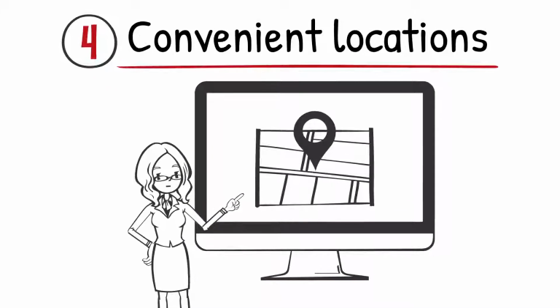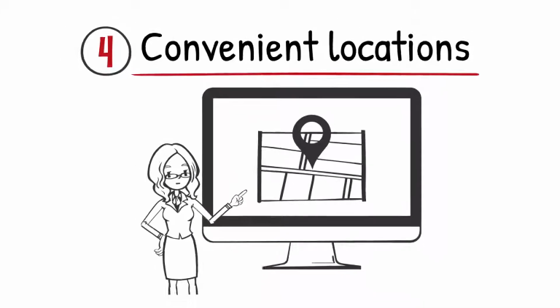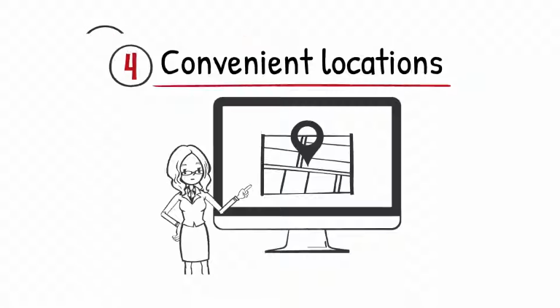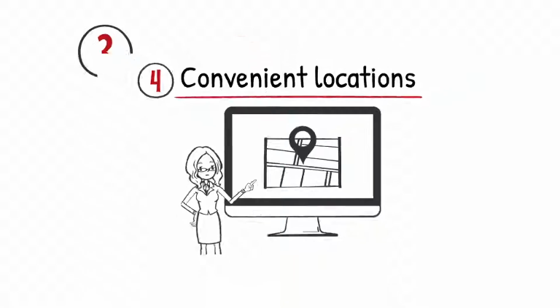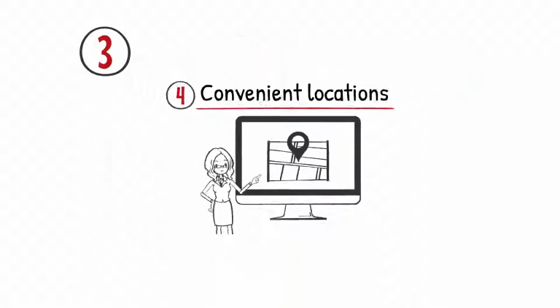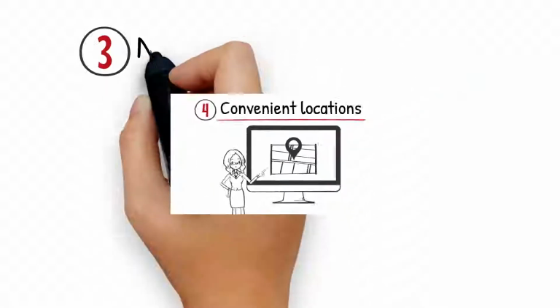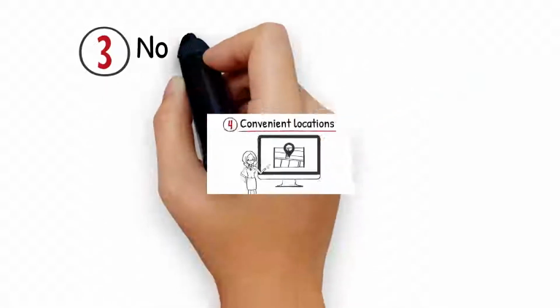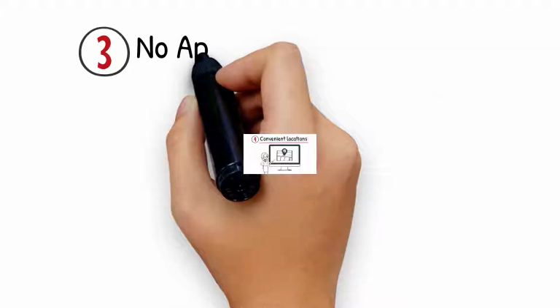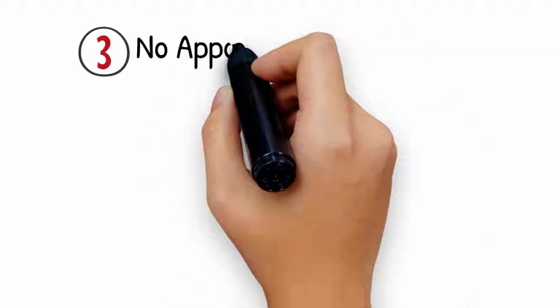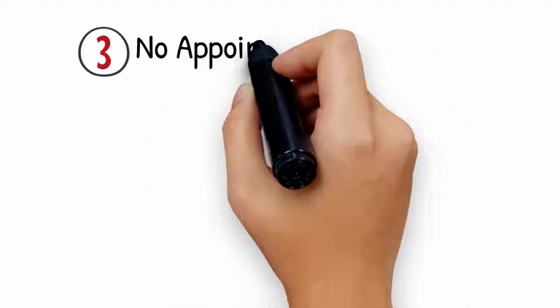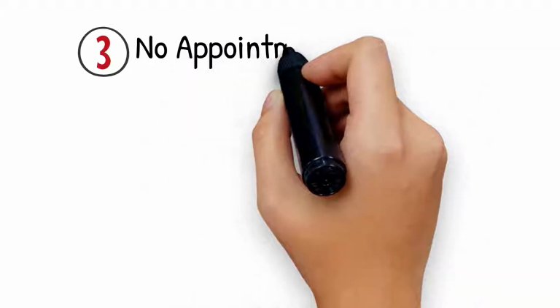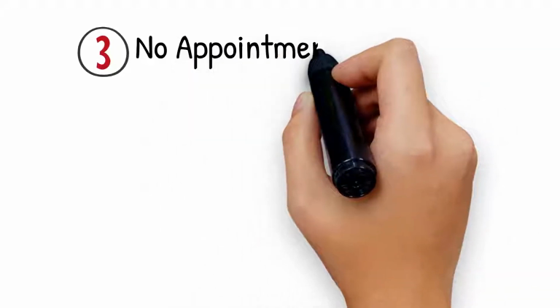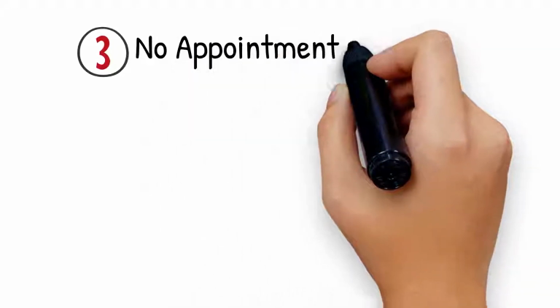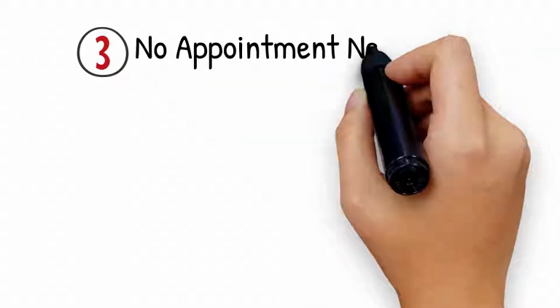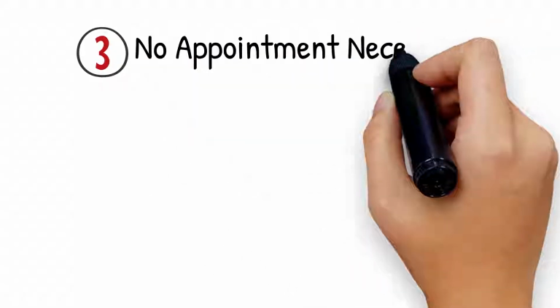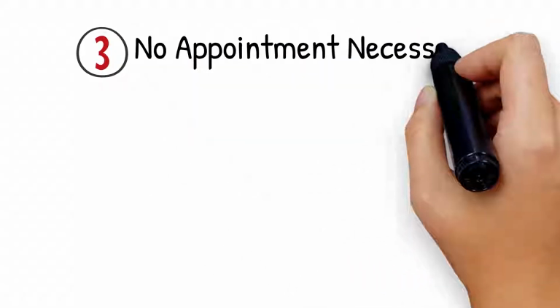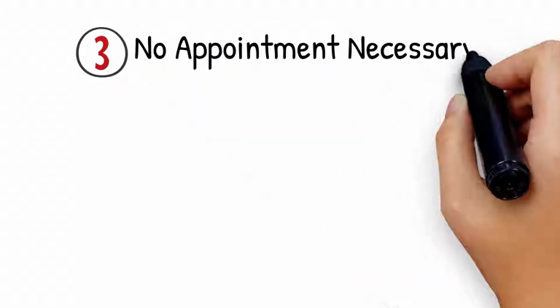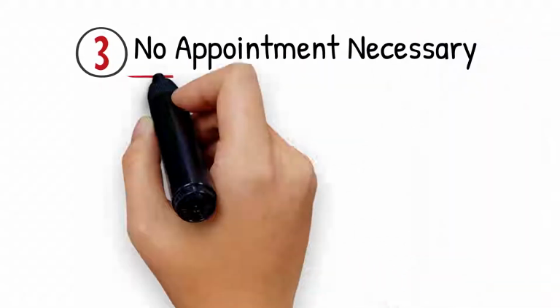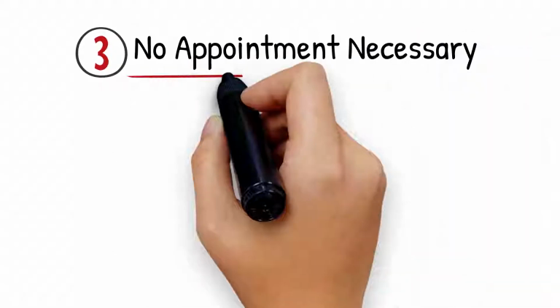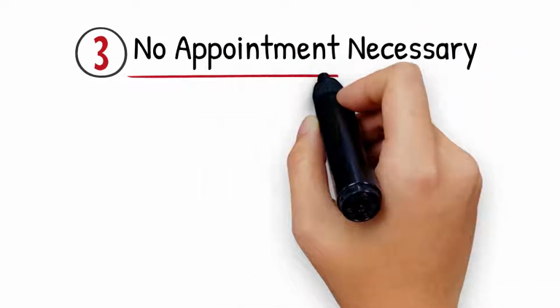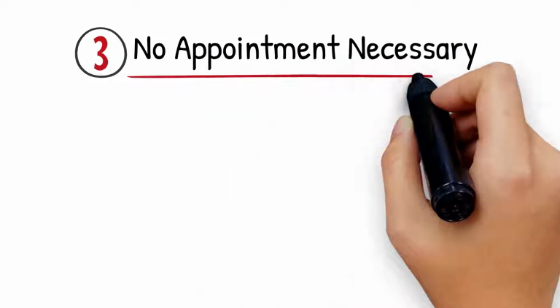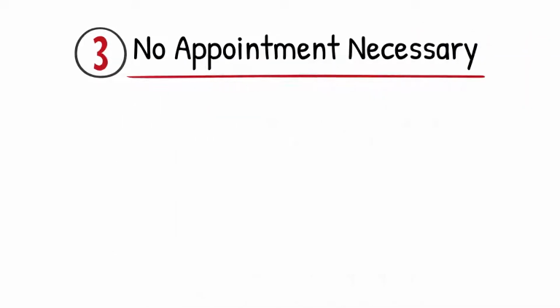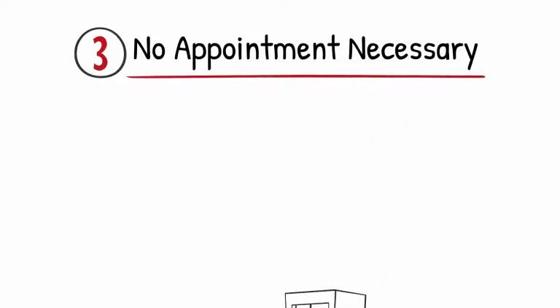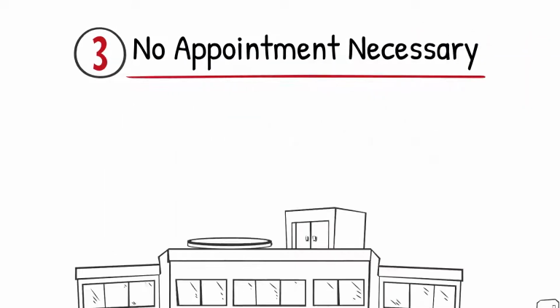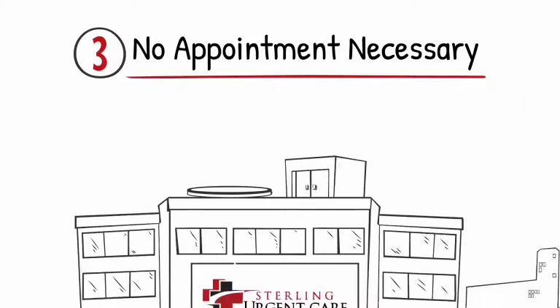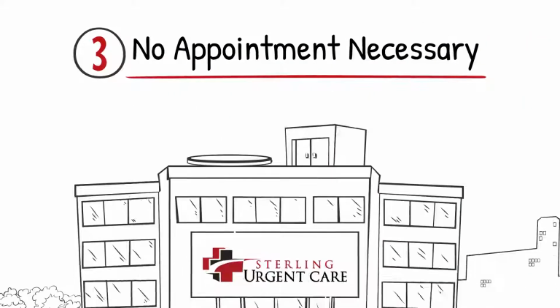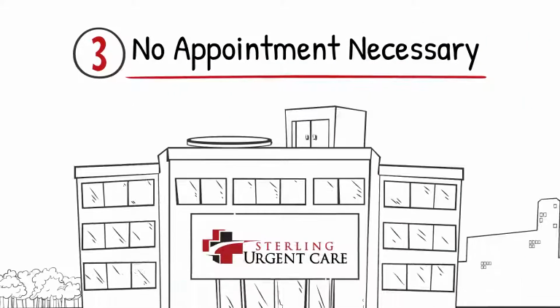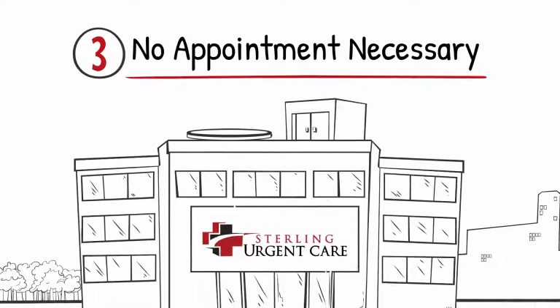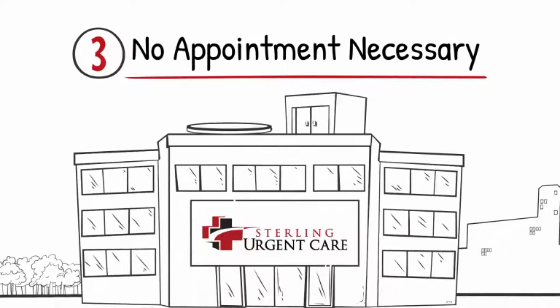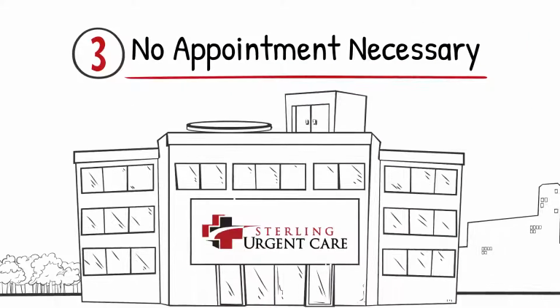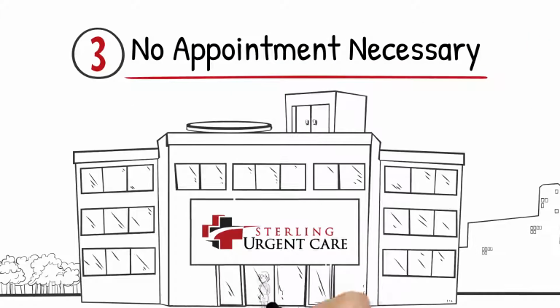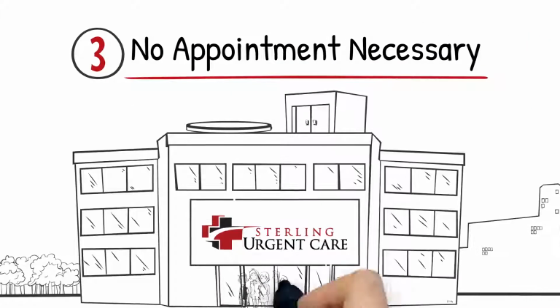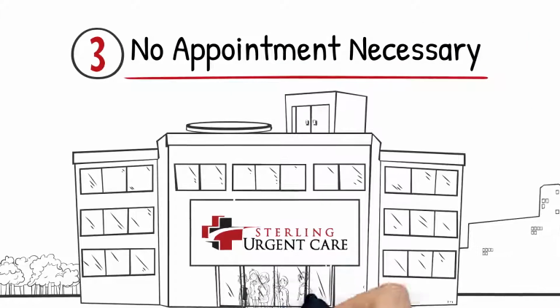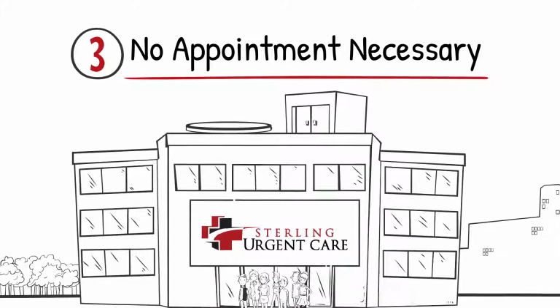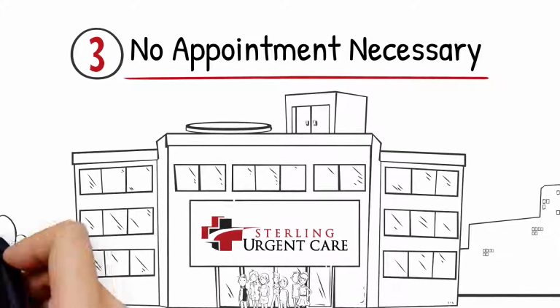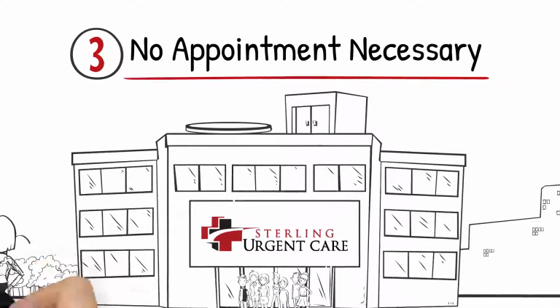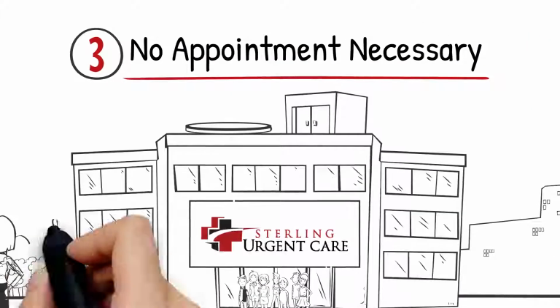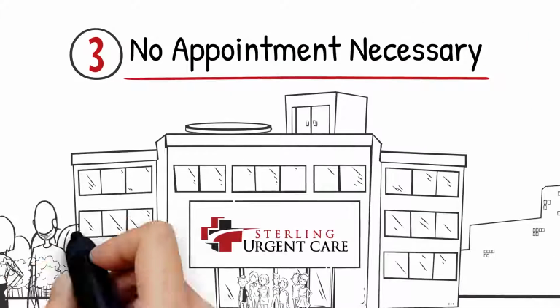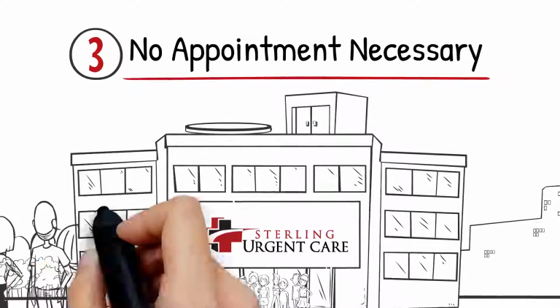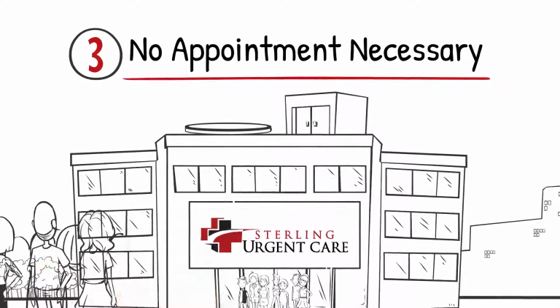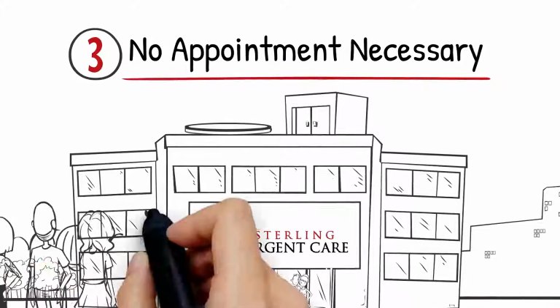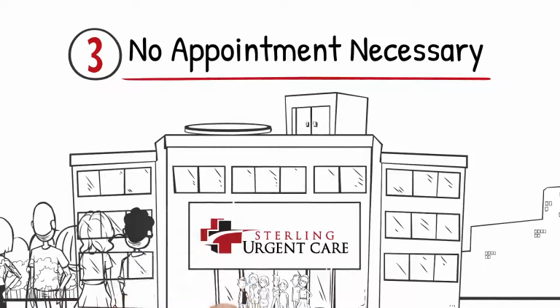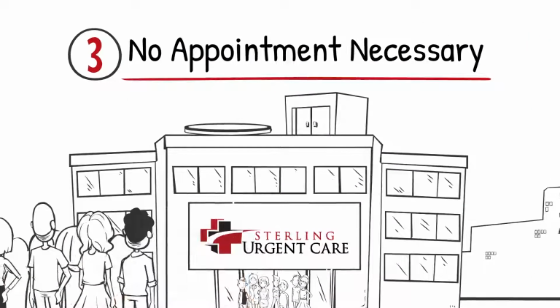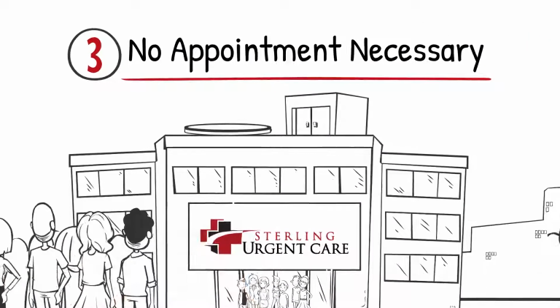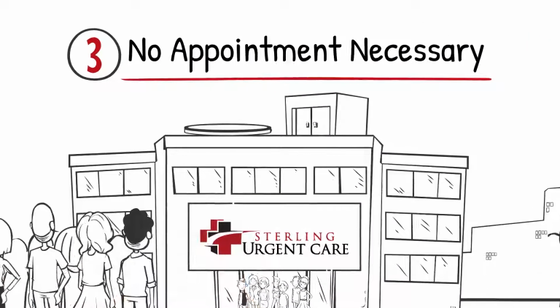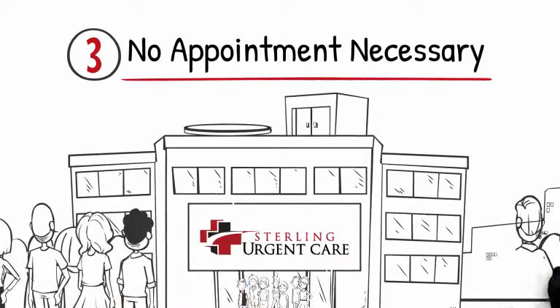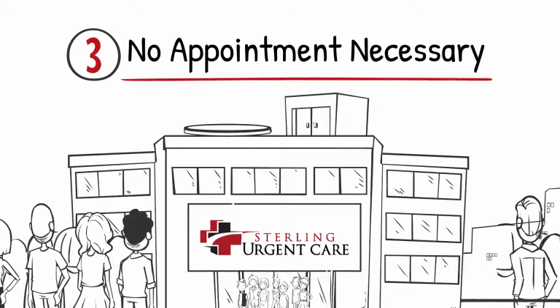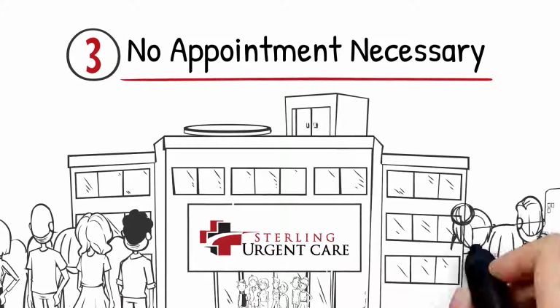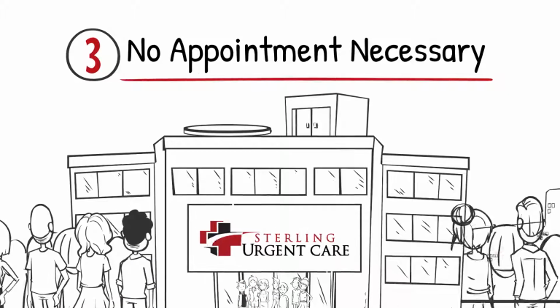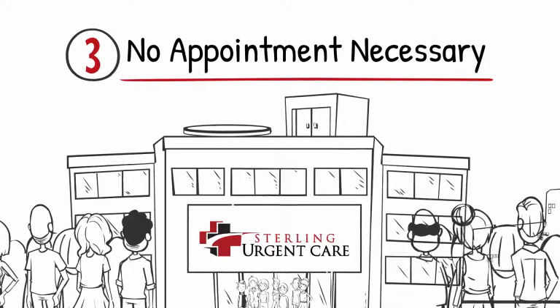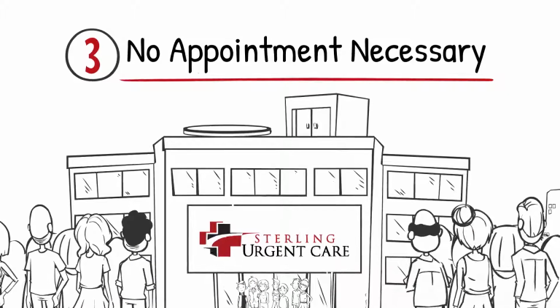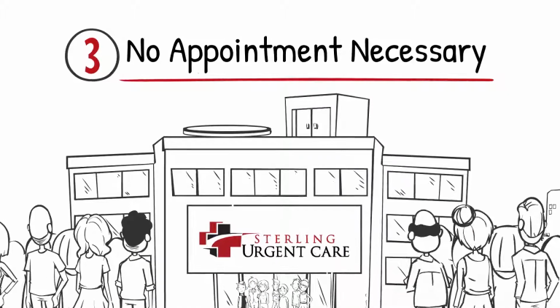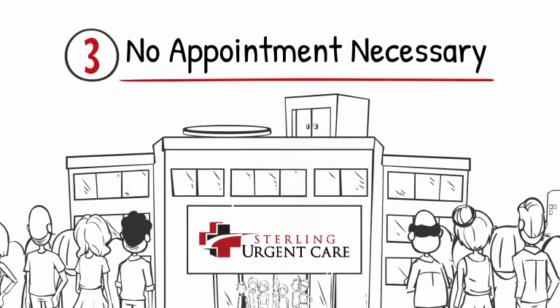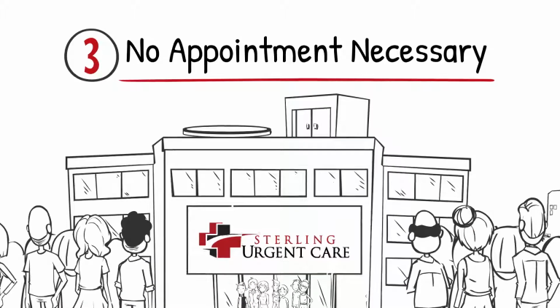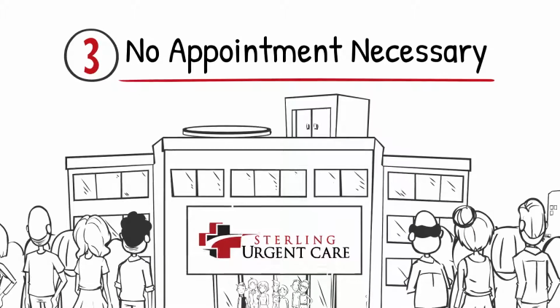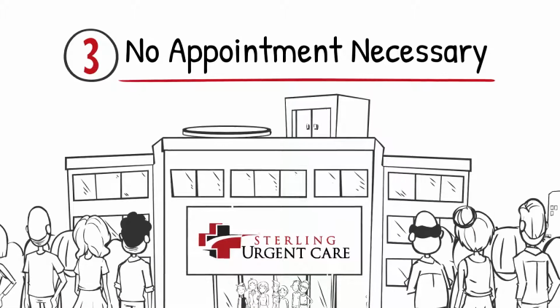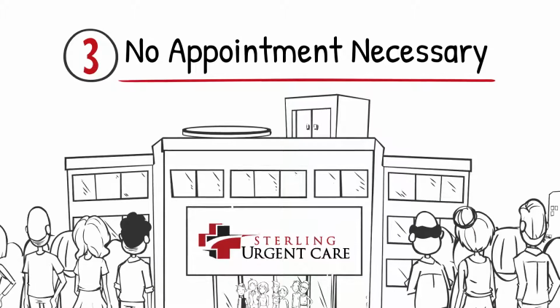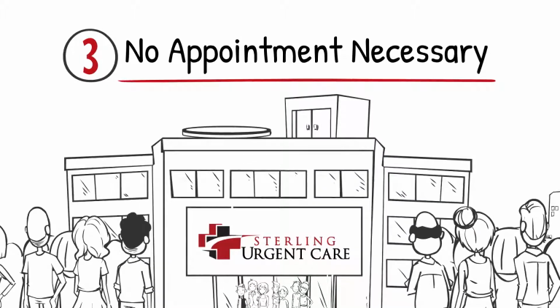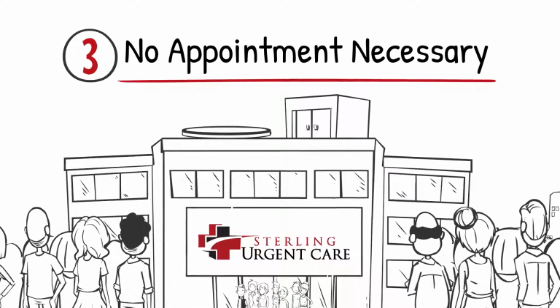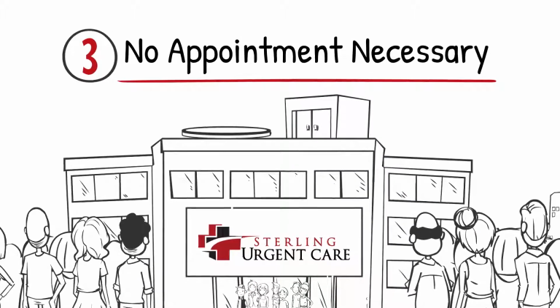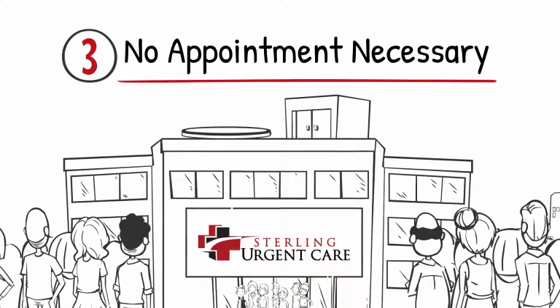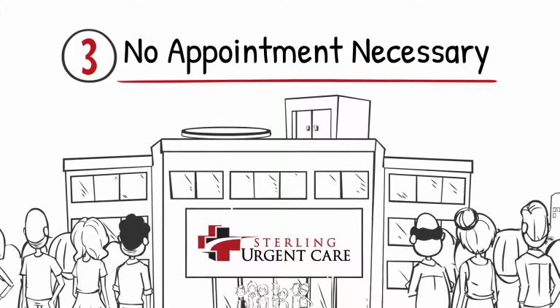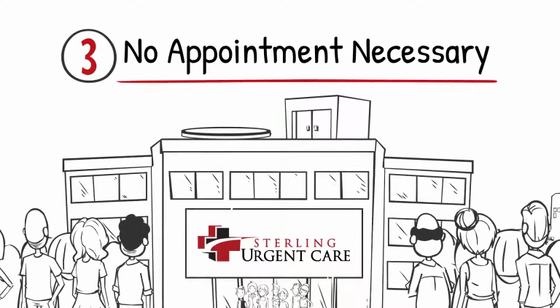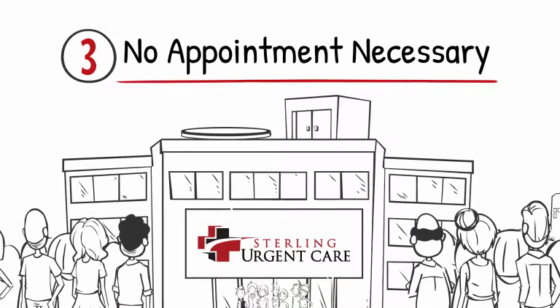Number 3: No Appointment Necessary. Sterling Urgent Care accepts walk-in patients any time during our normal business hours.